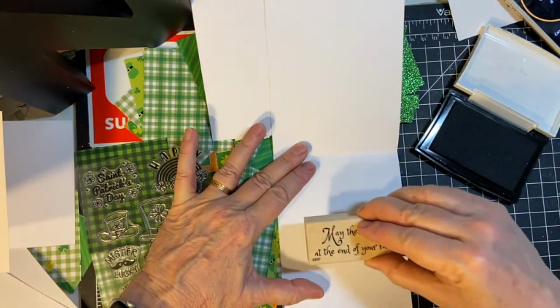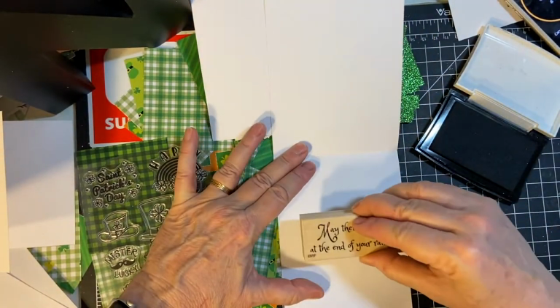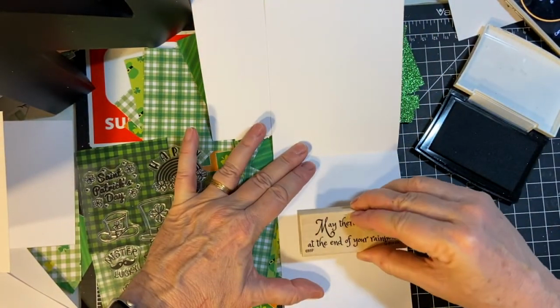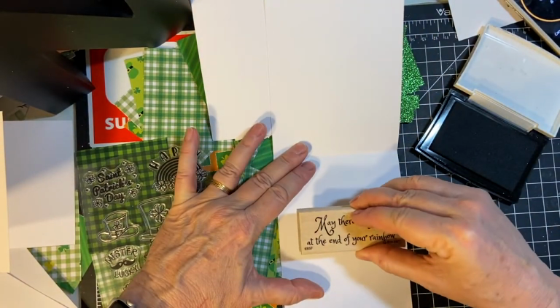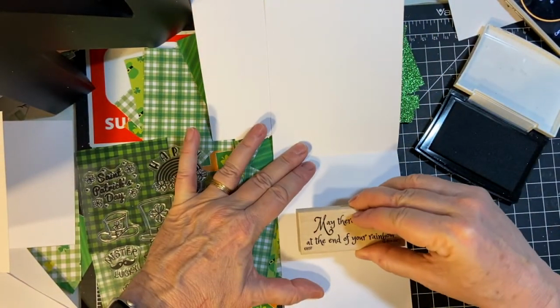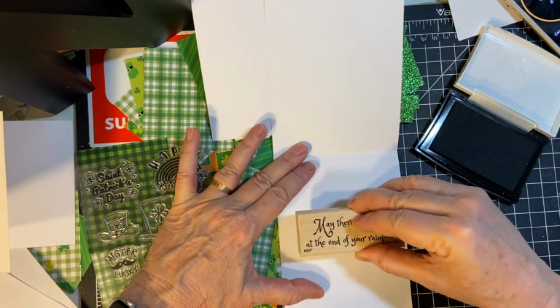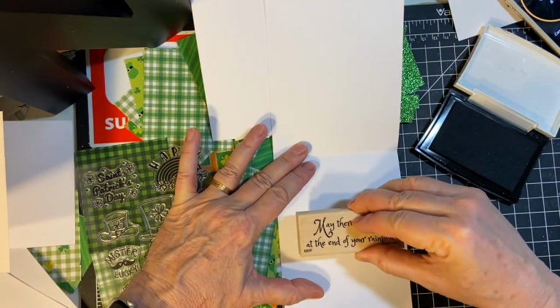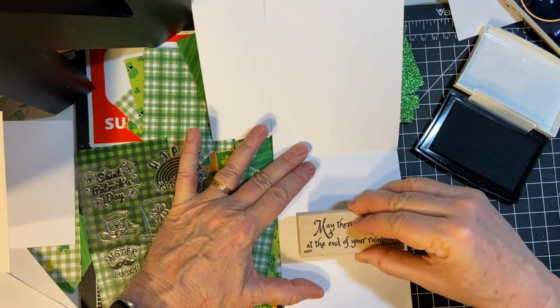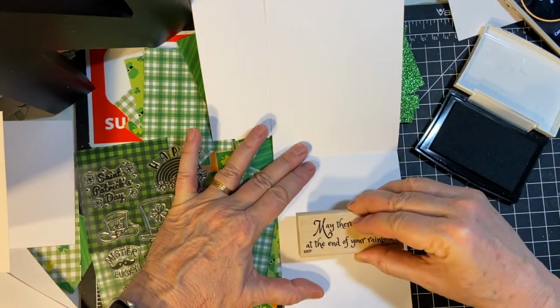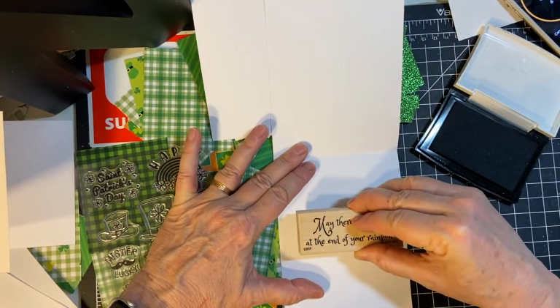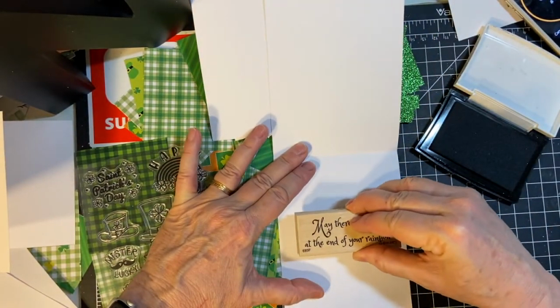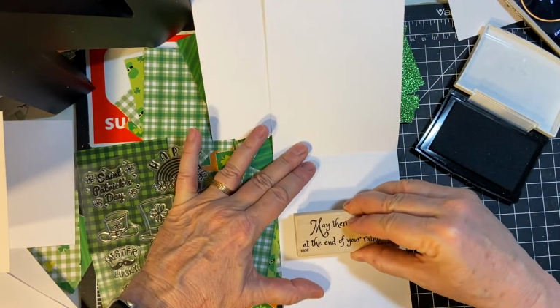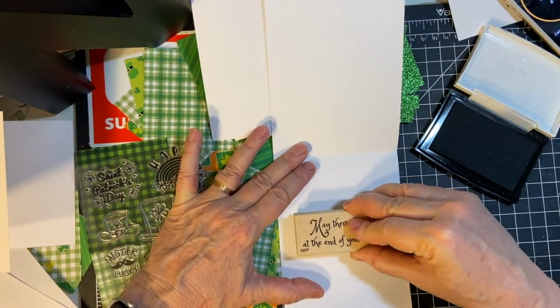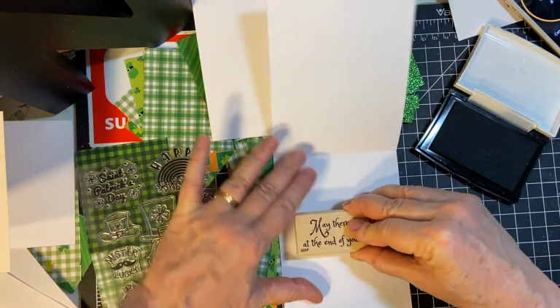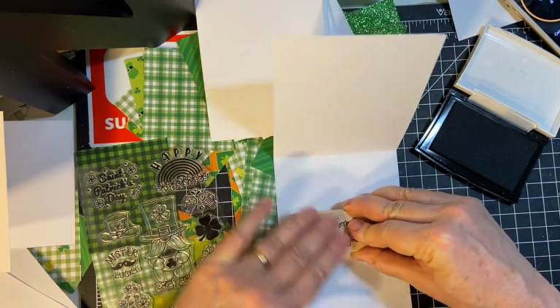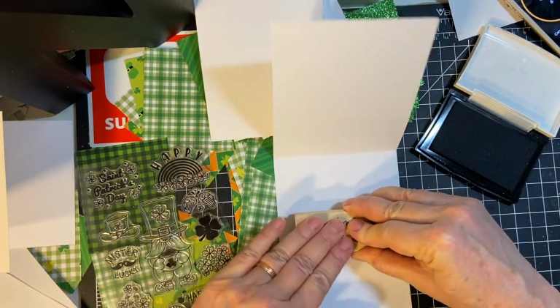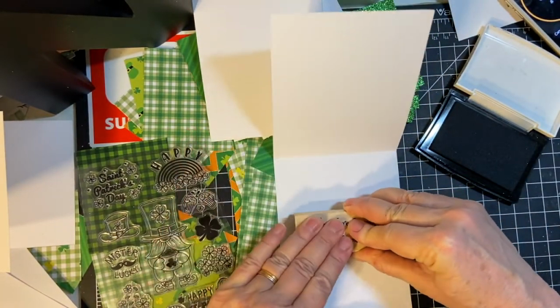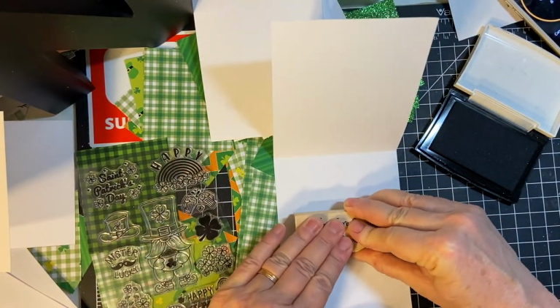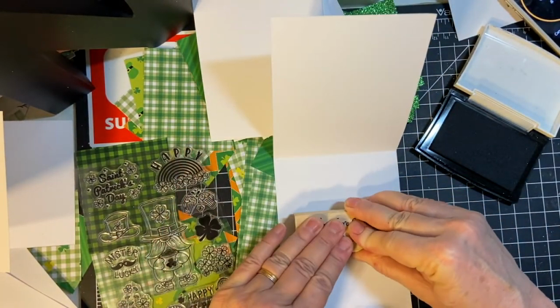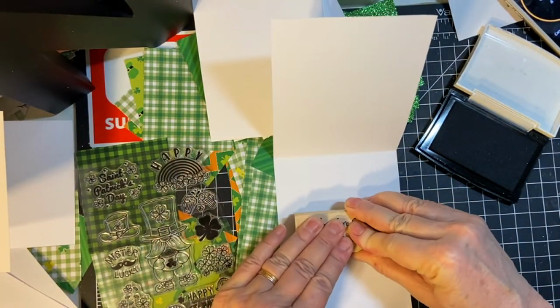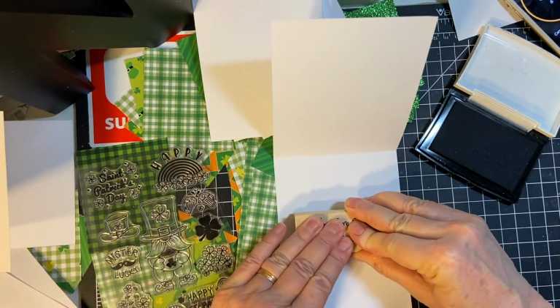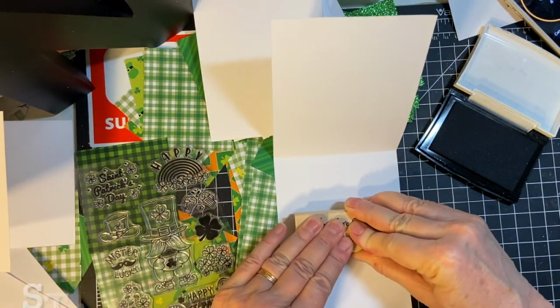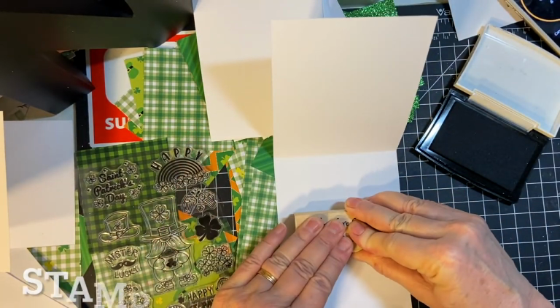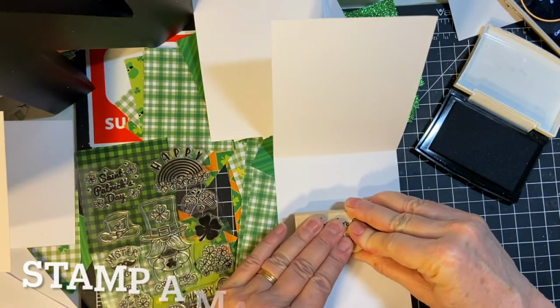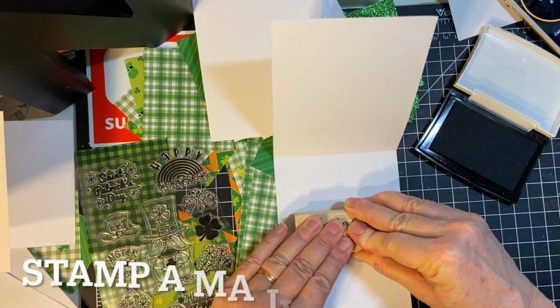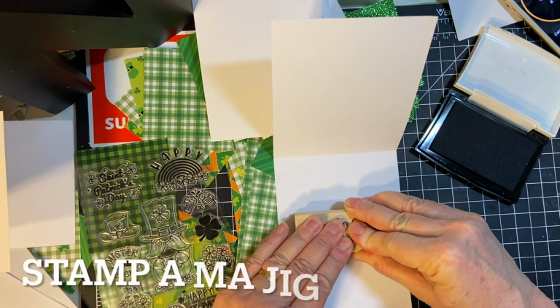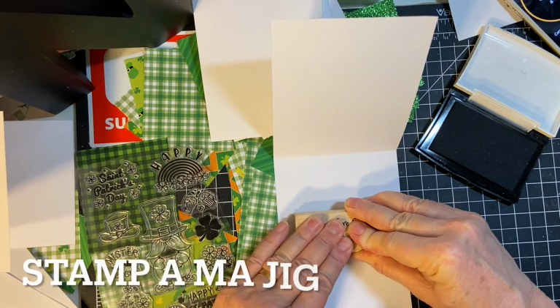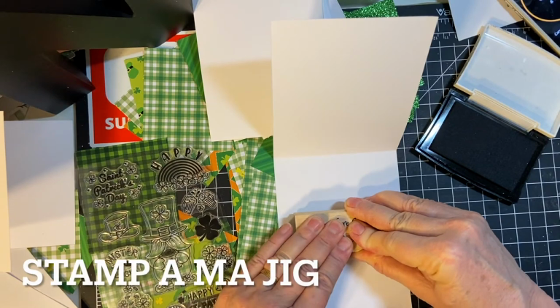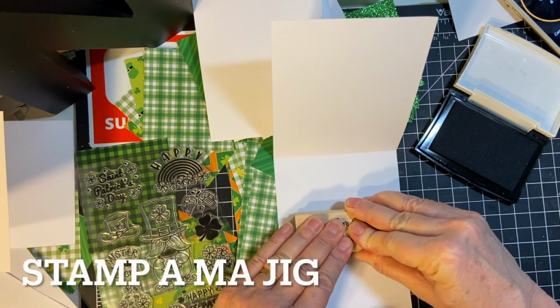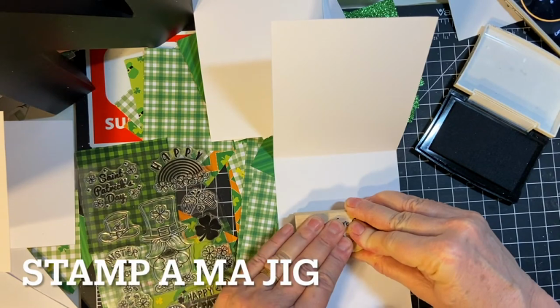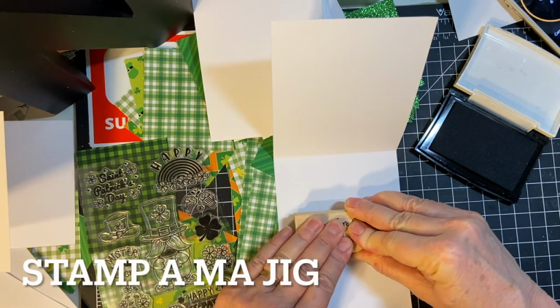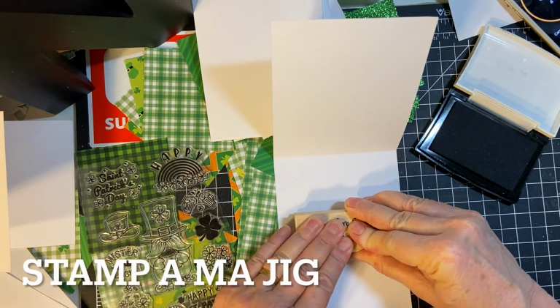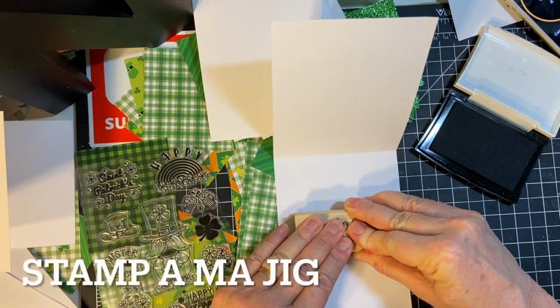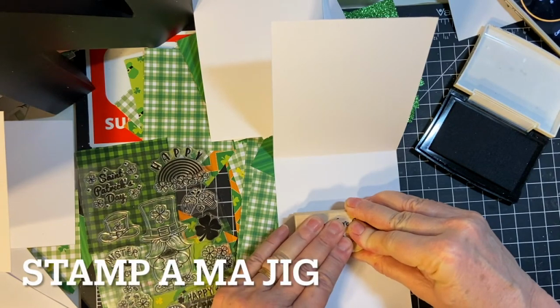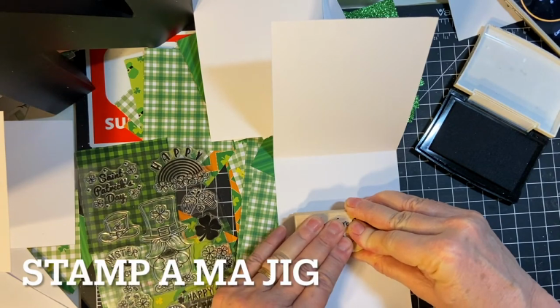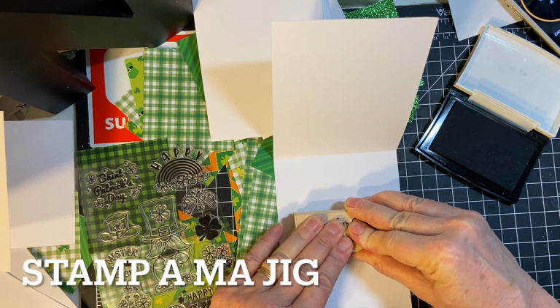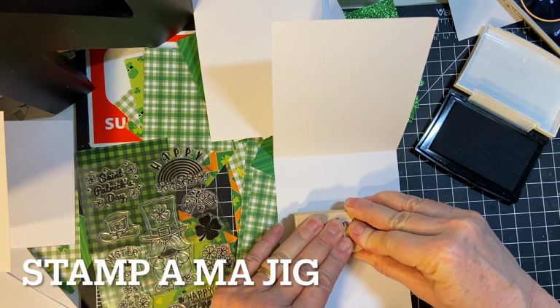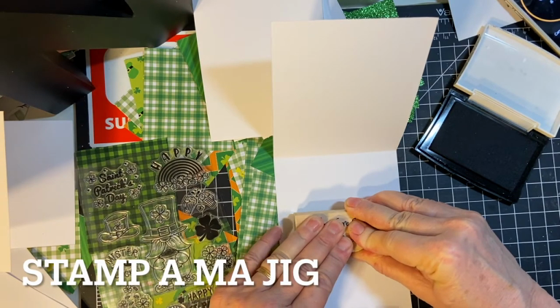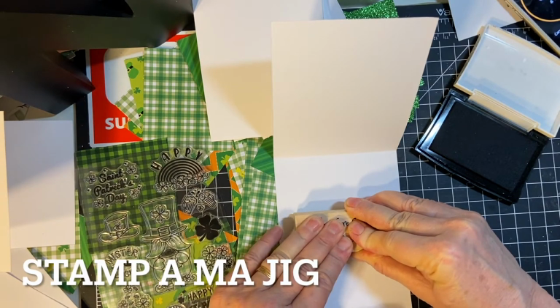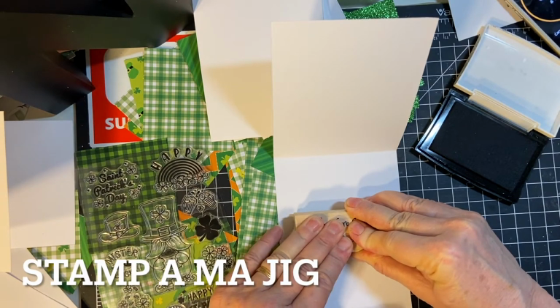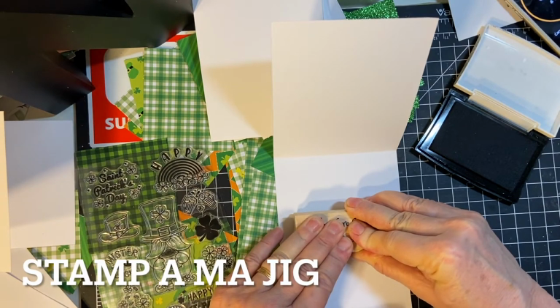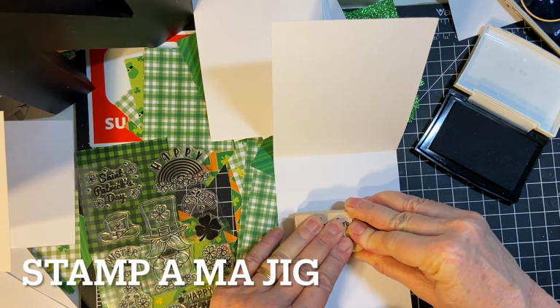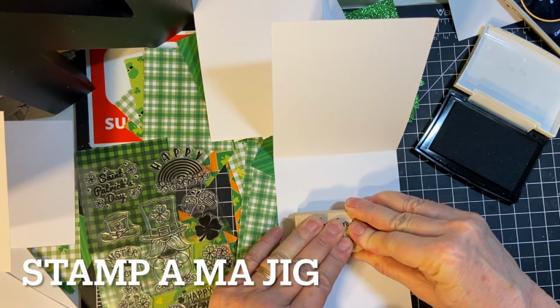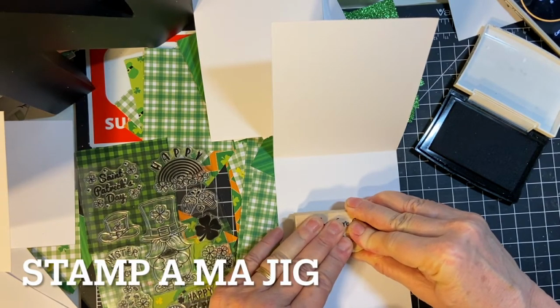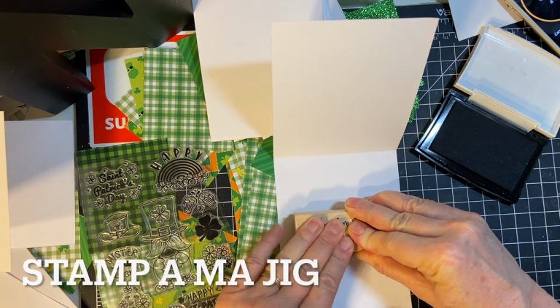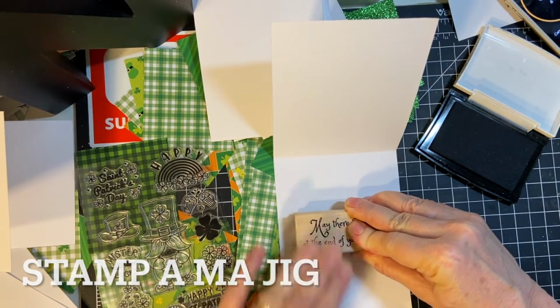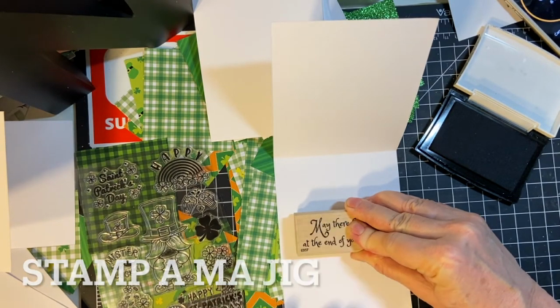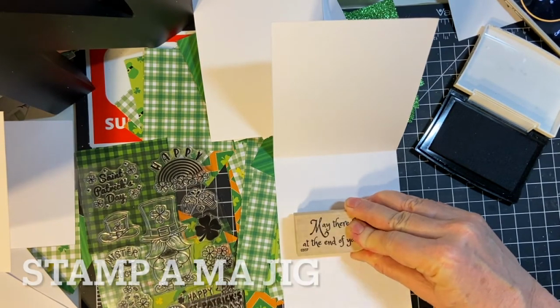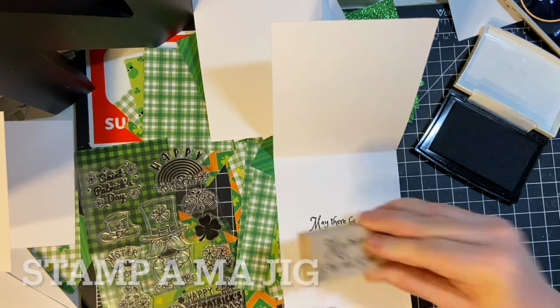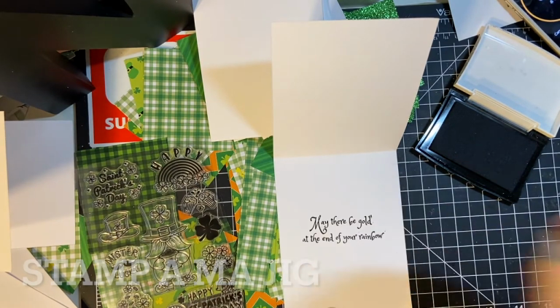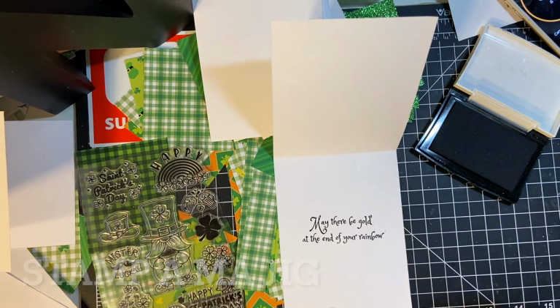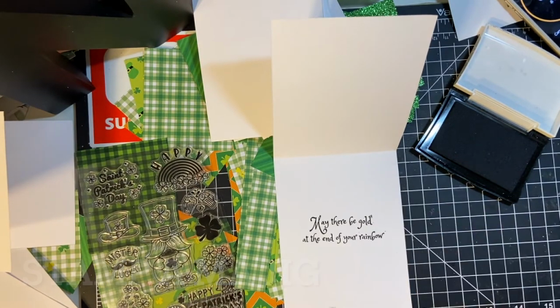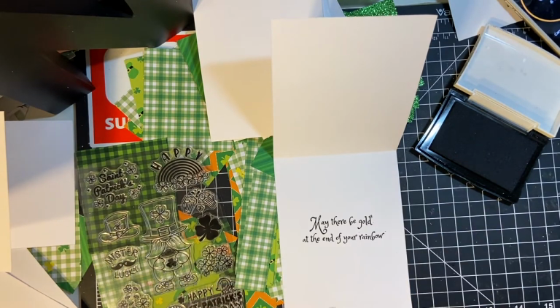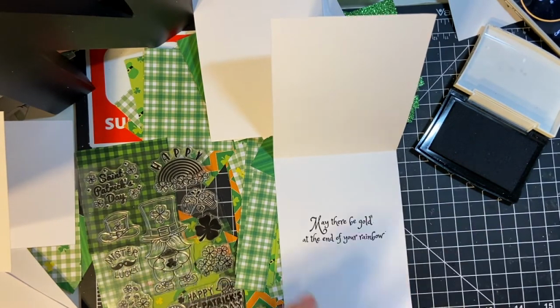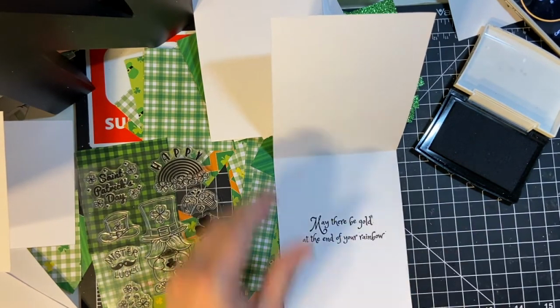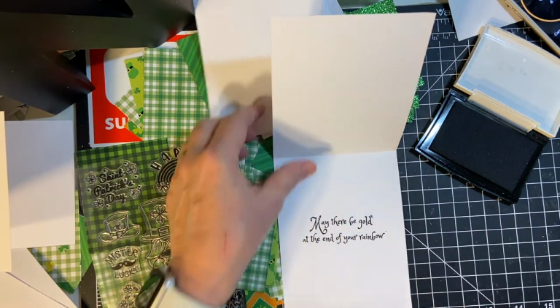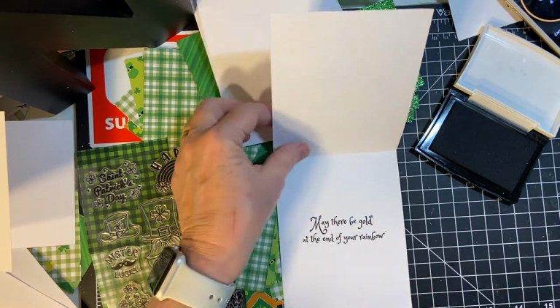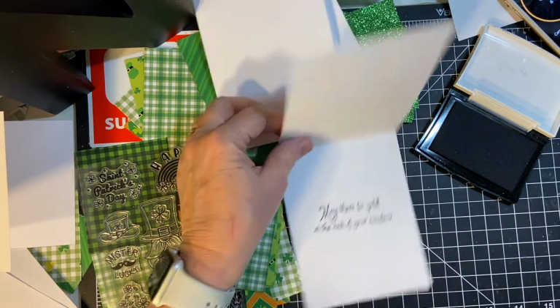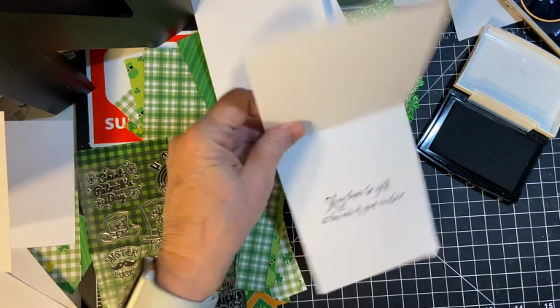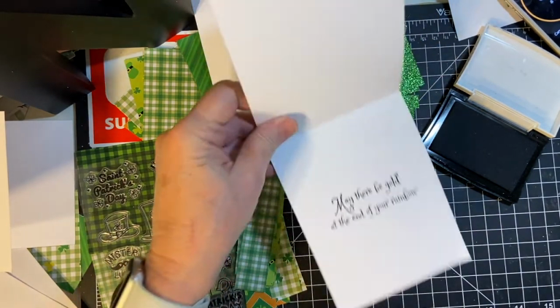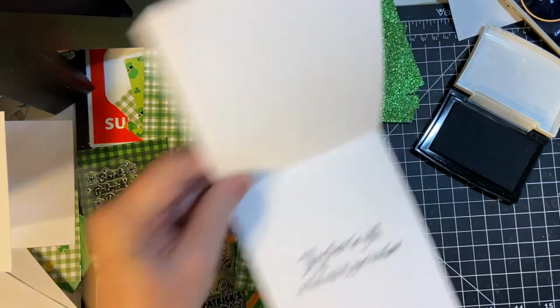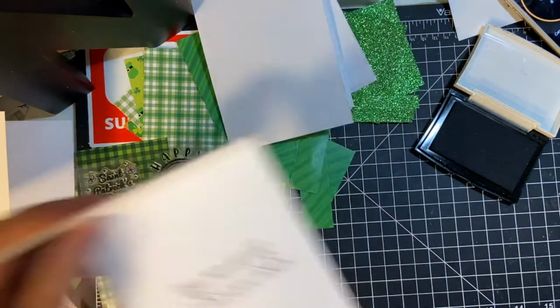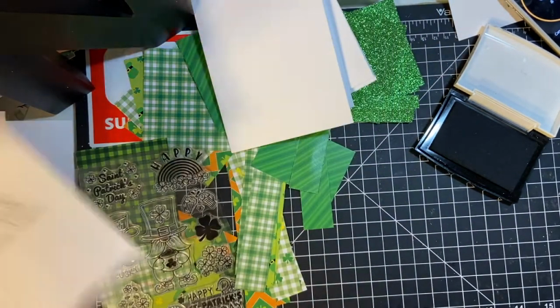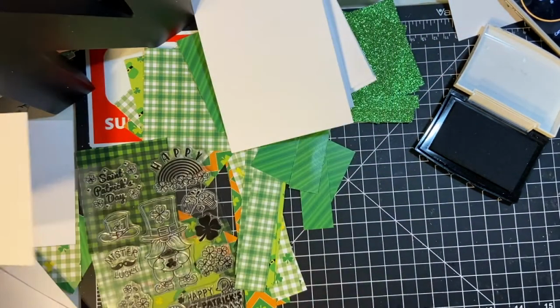I should have brought out my stamp positioner, I think. There we go, that's better.